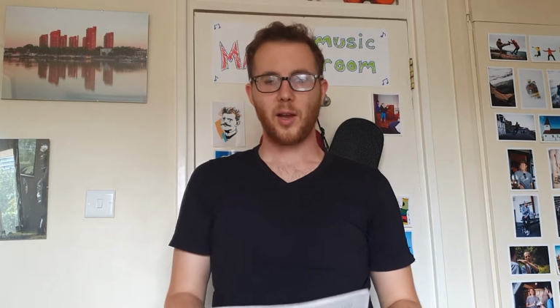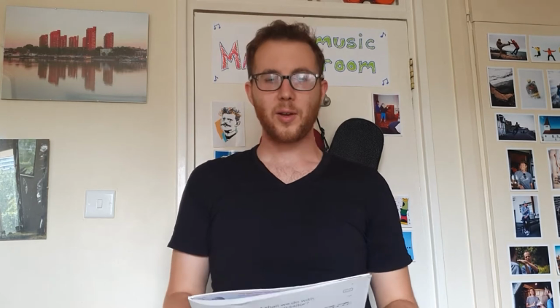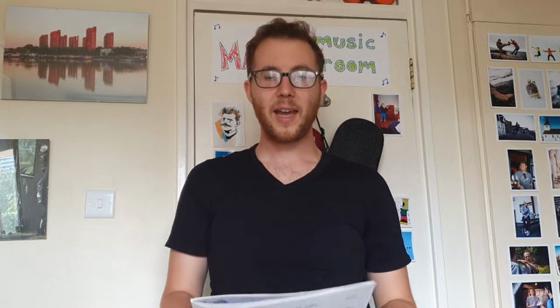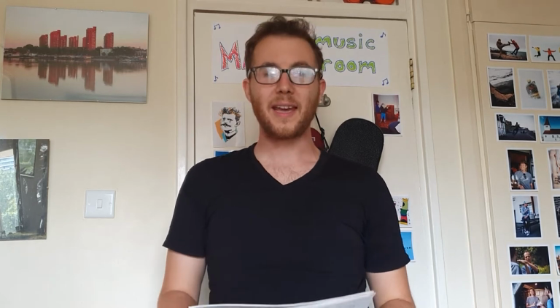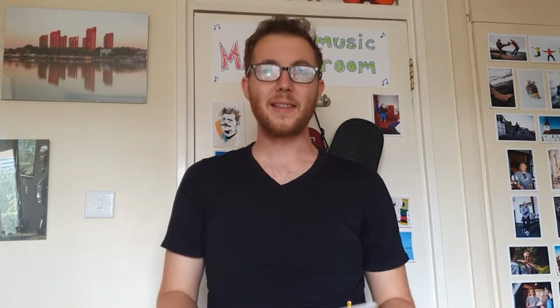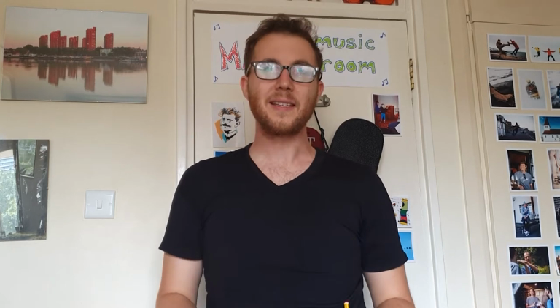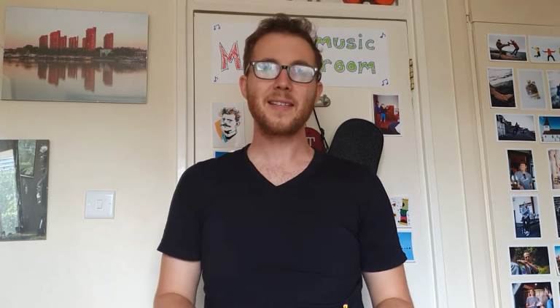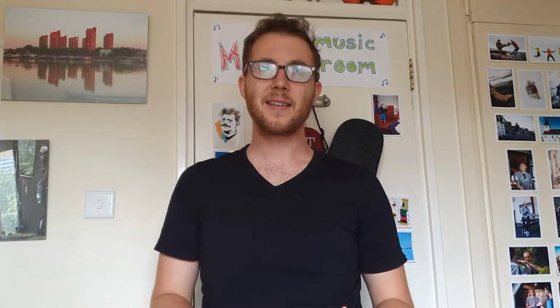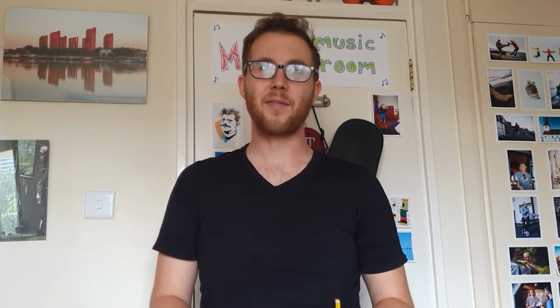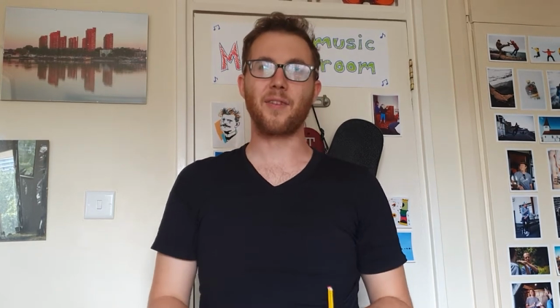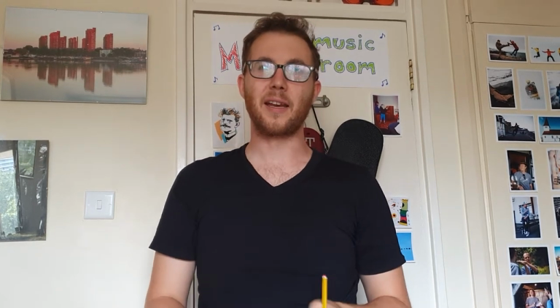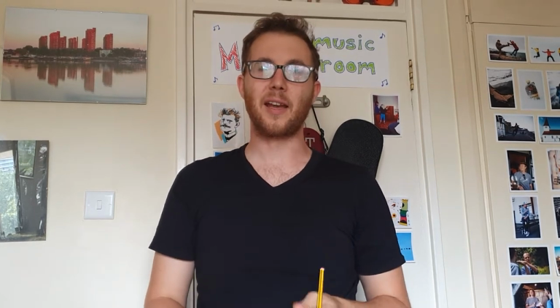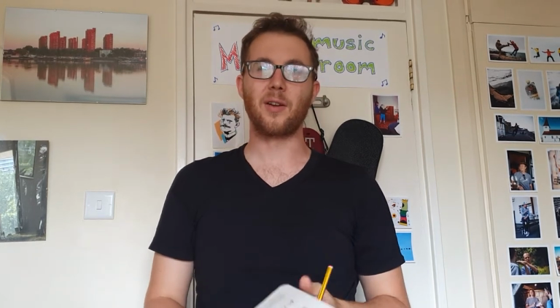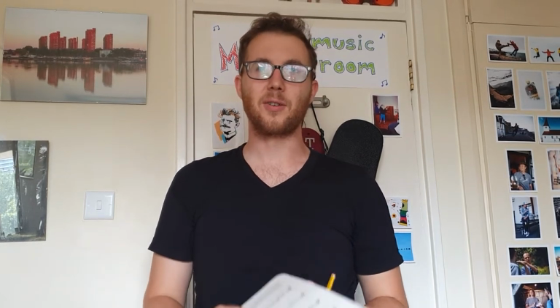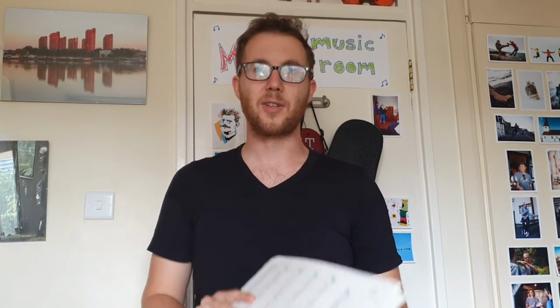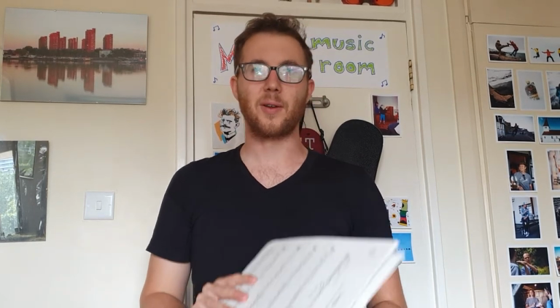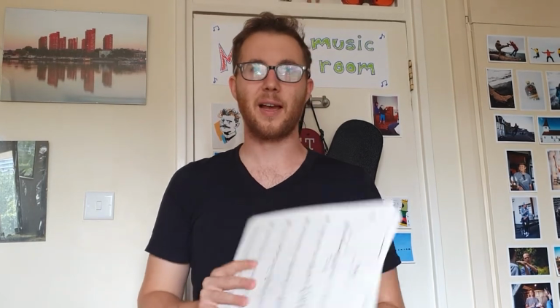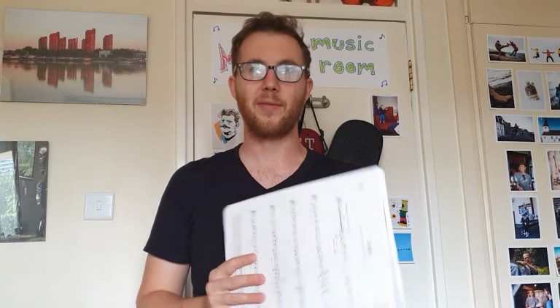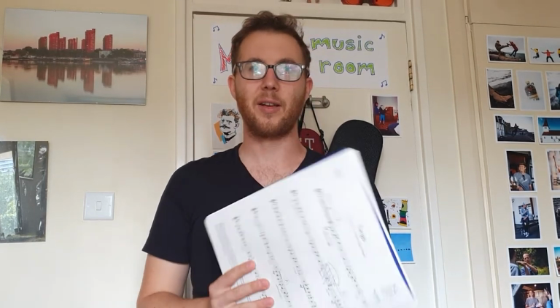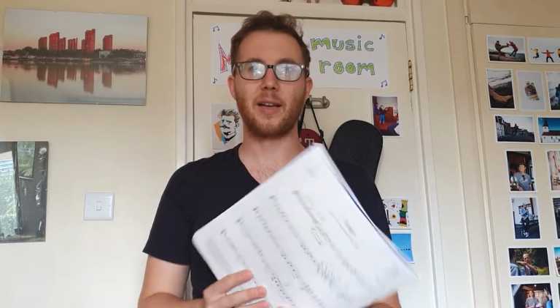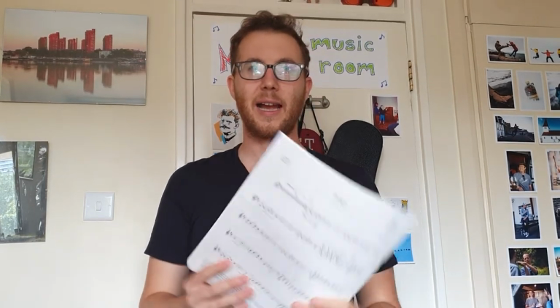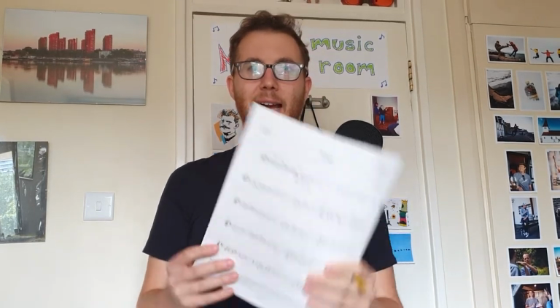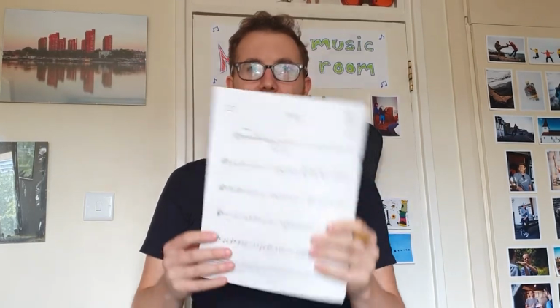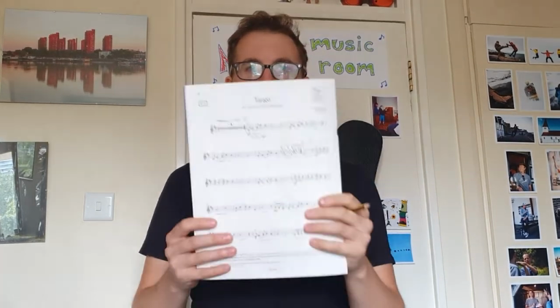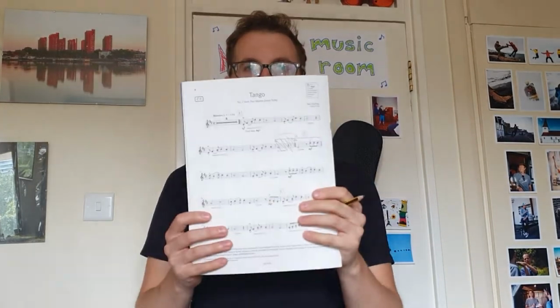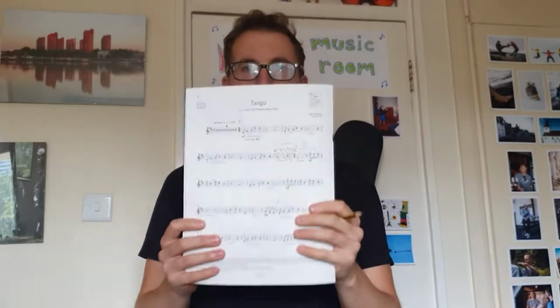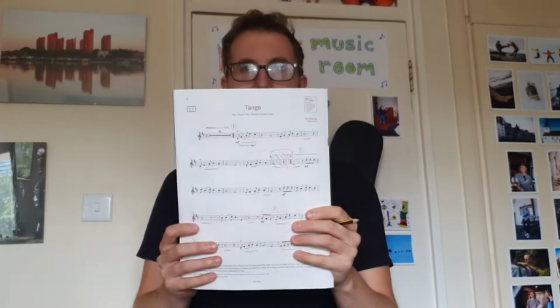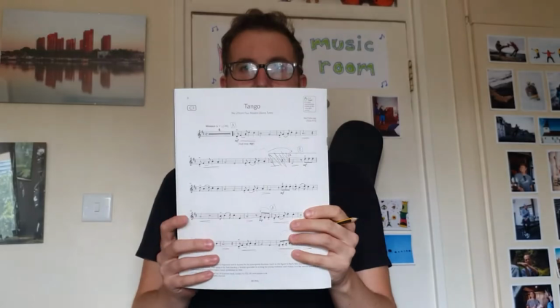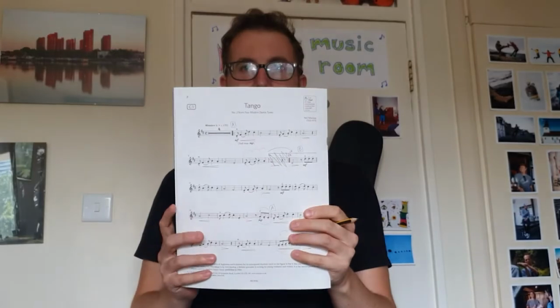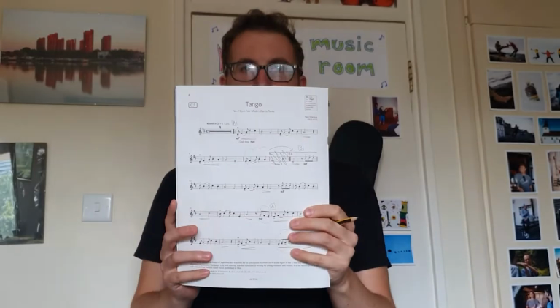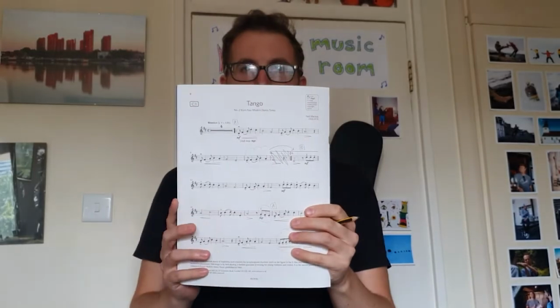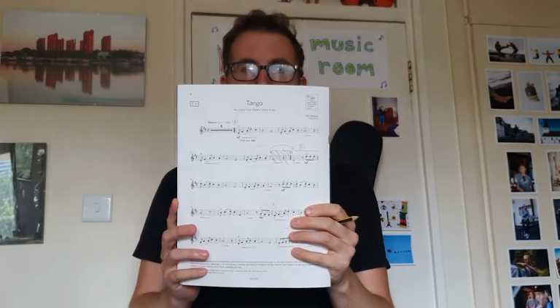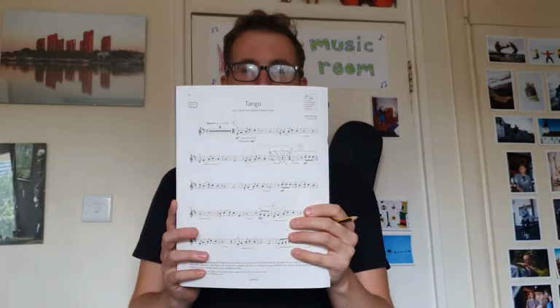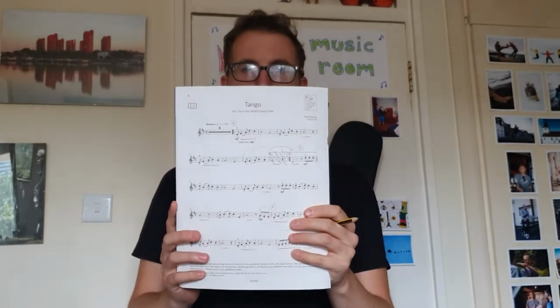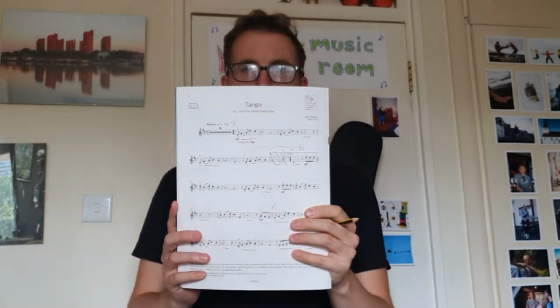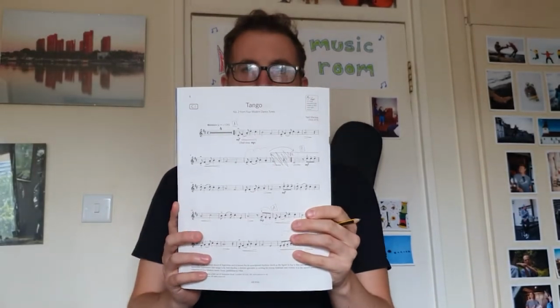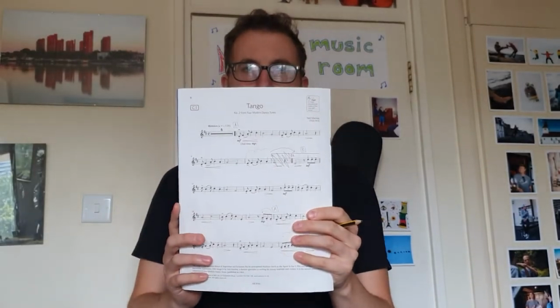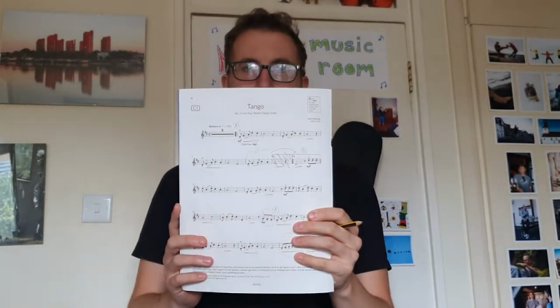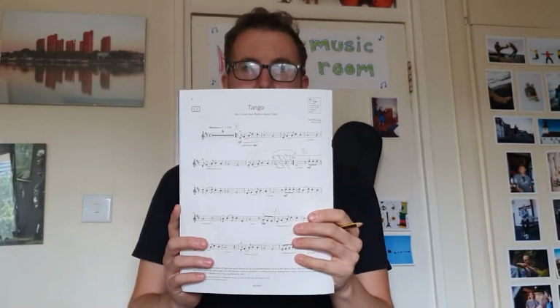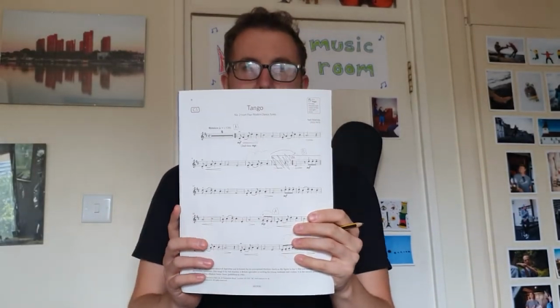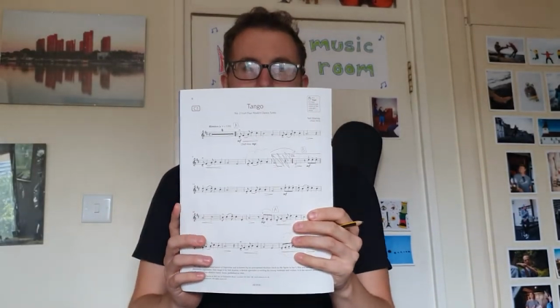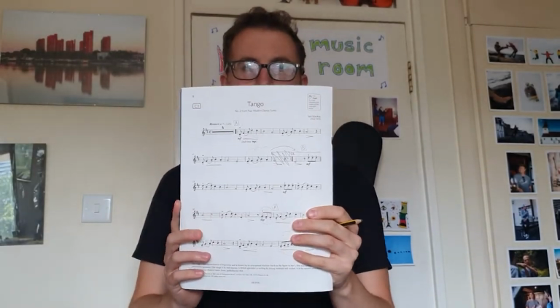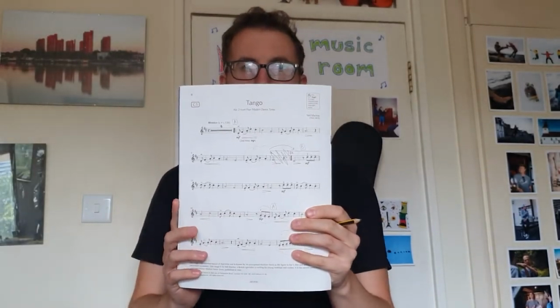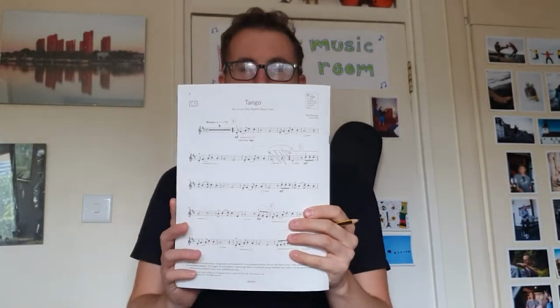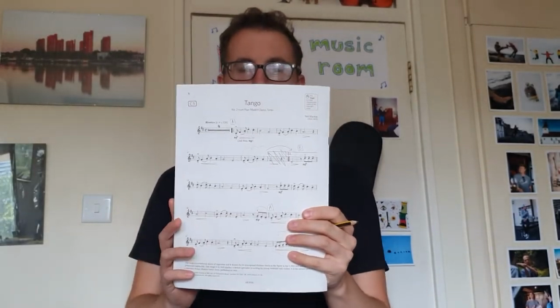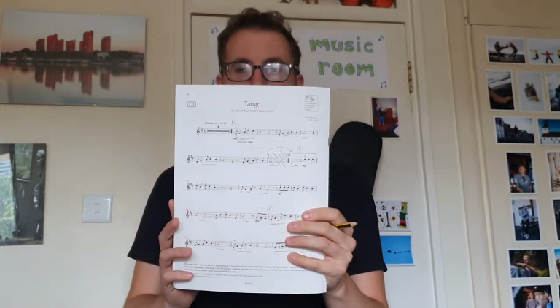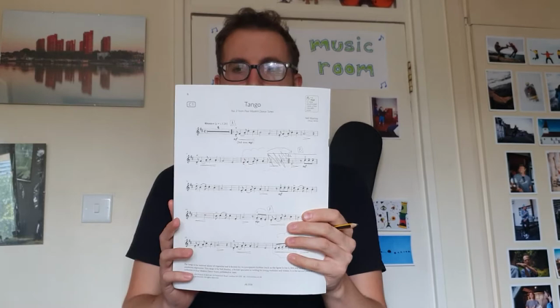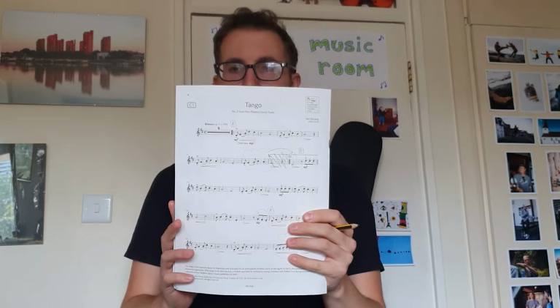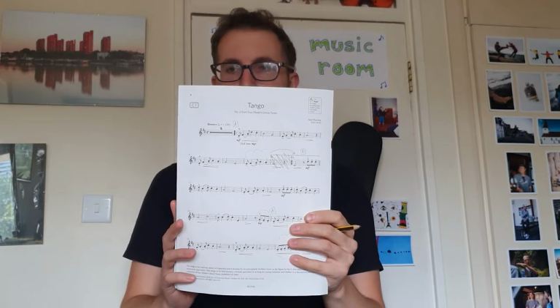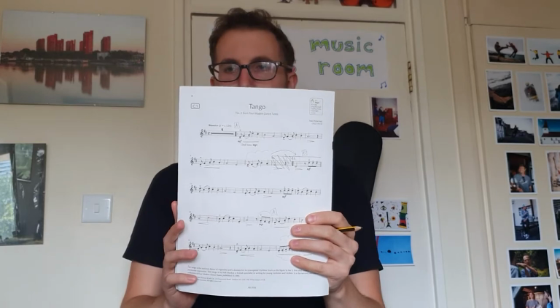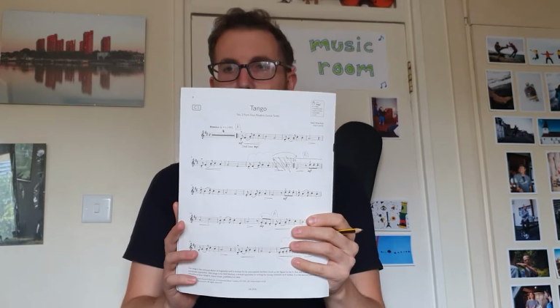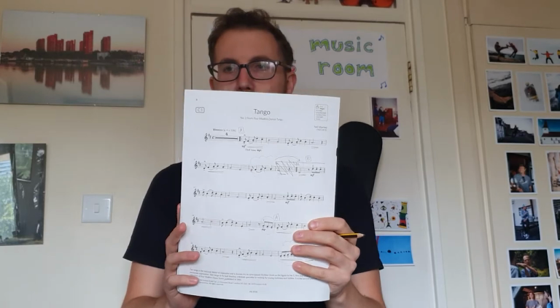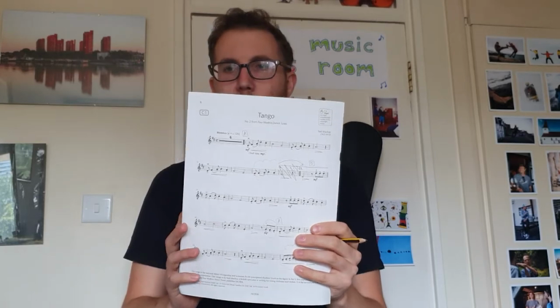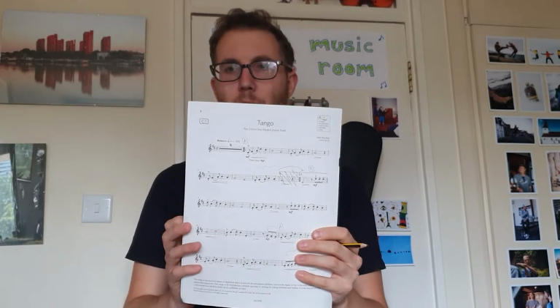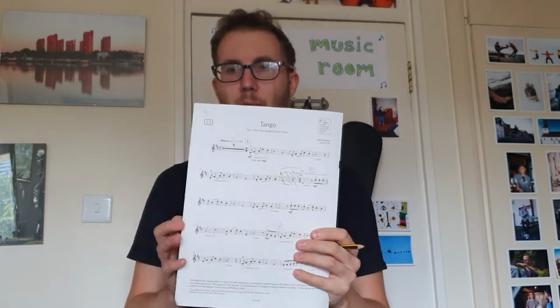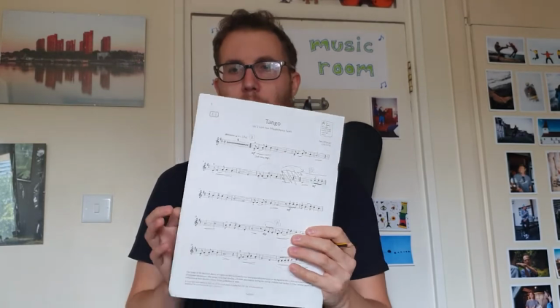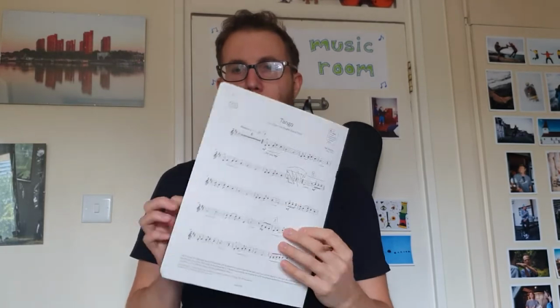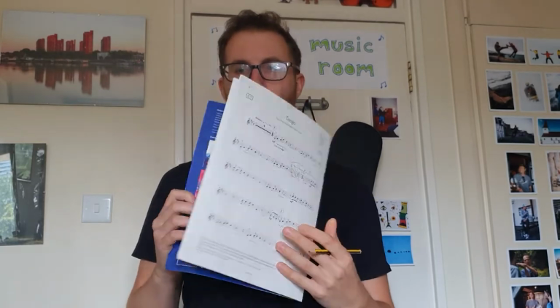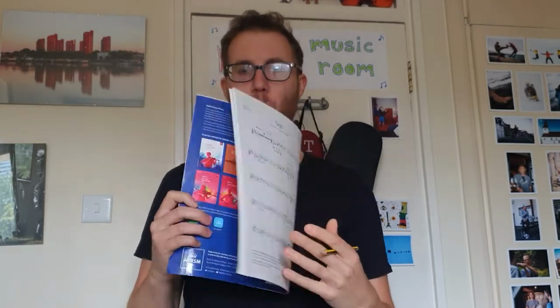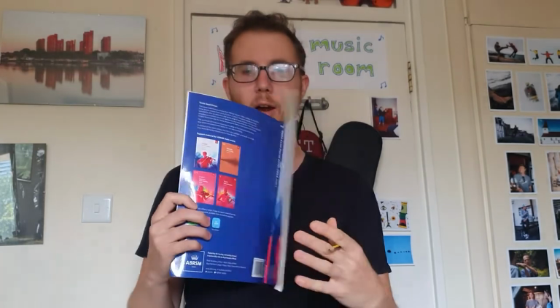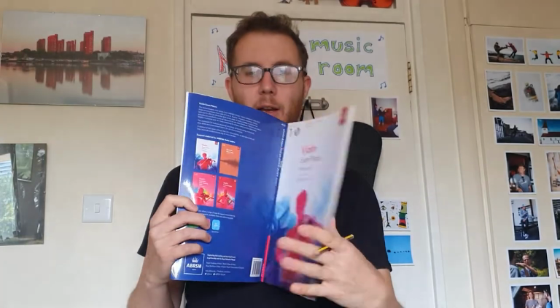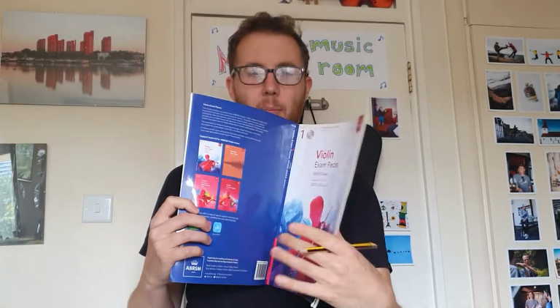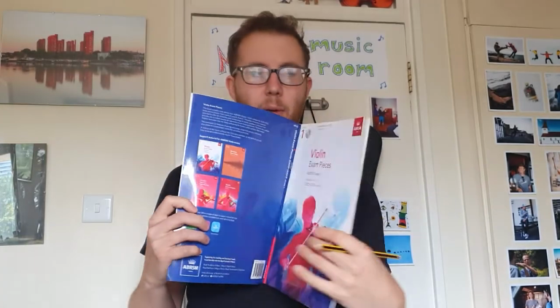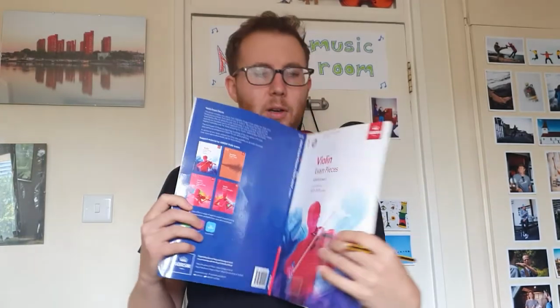This is a video to have a look at Tango by Neil Mackay from the Grade 1 book.